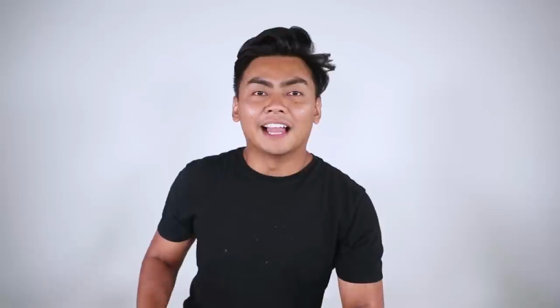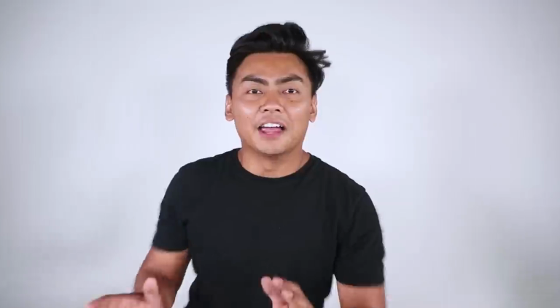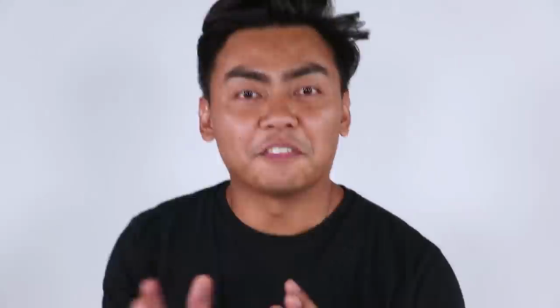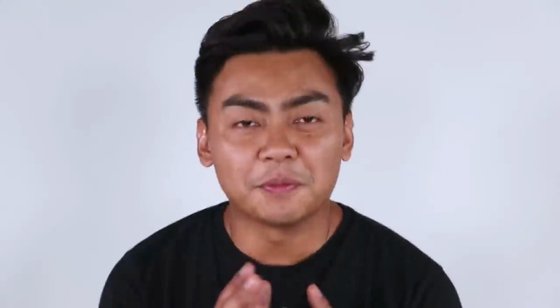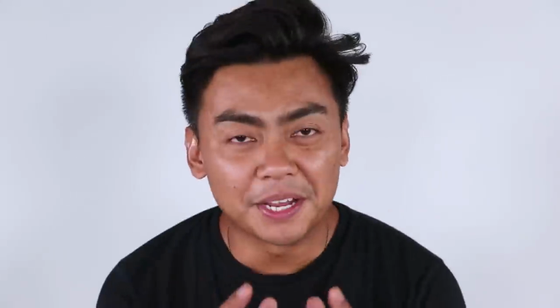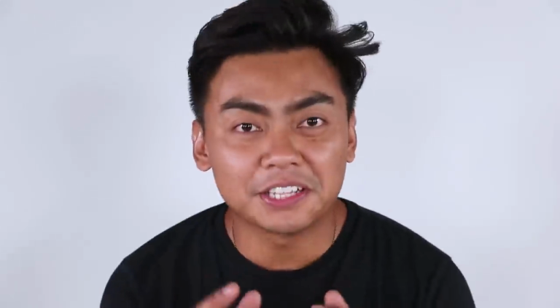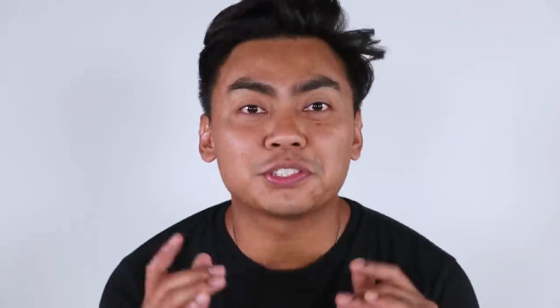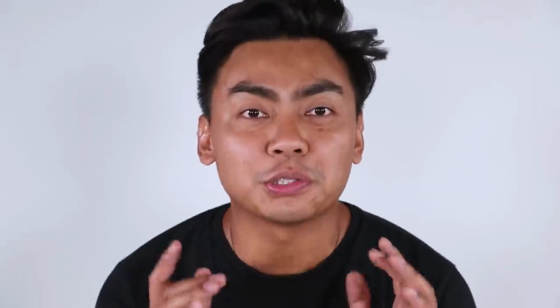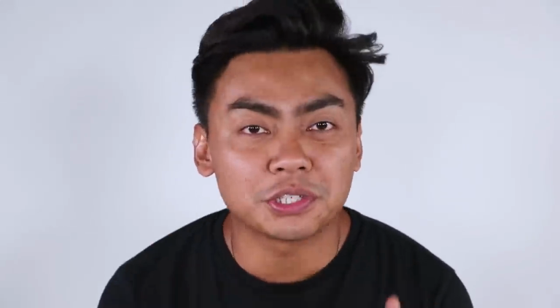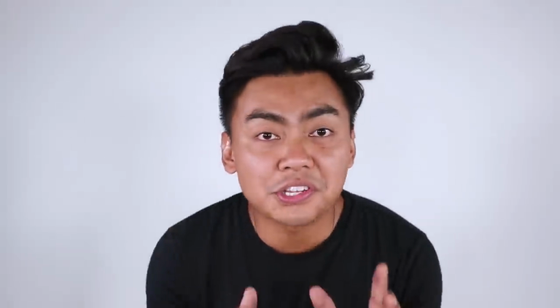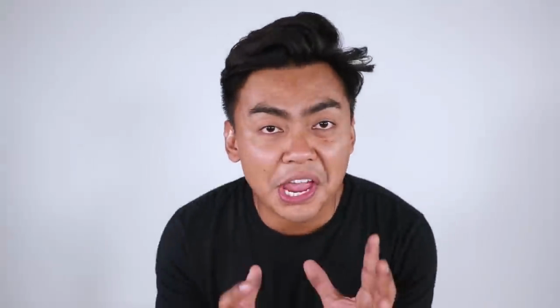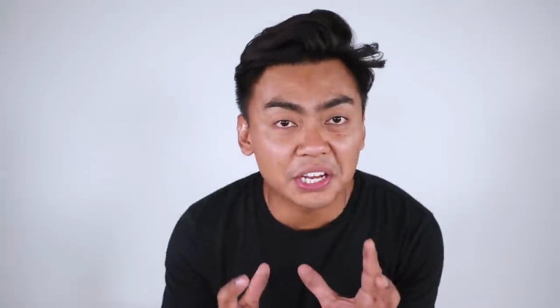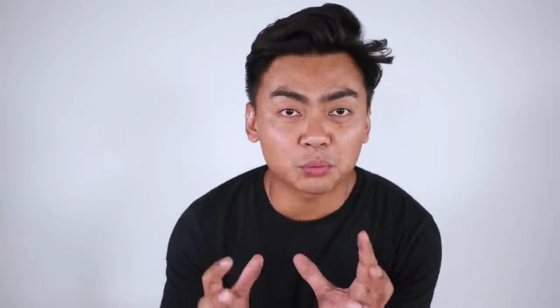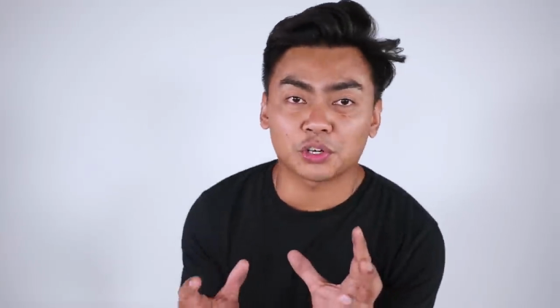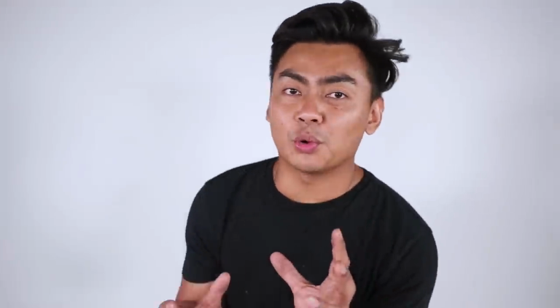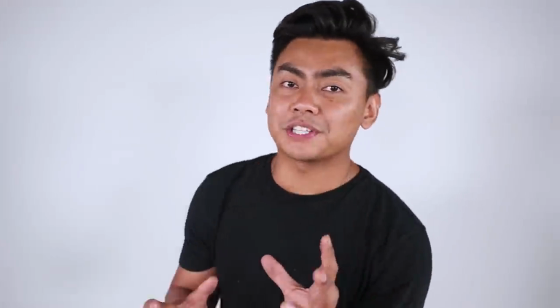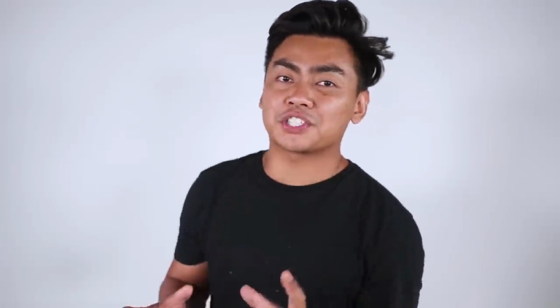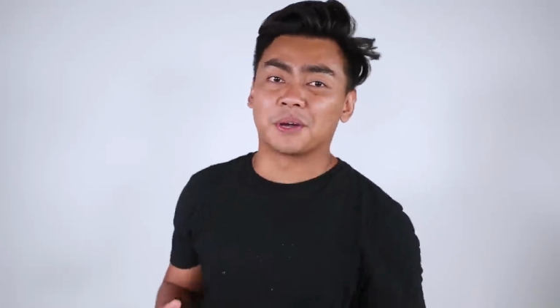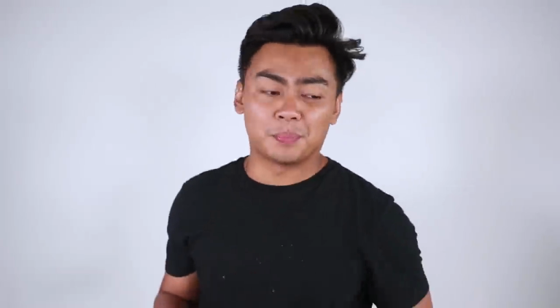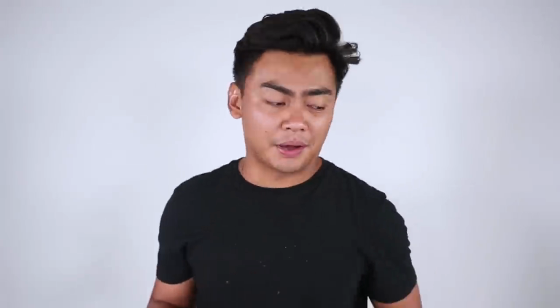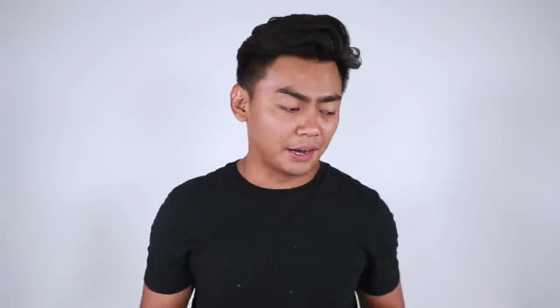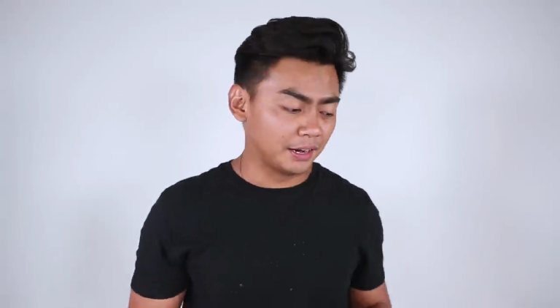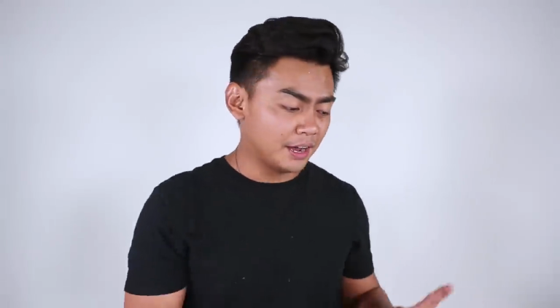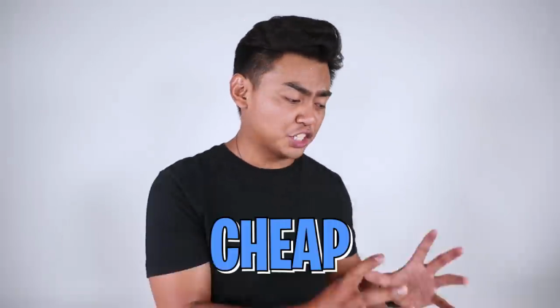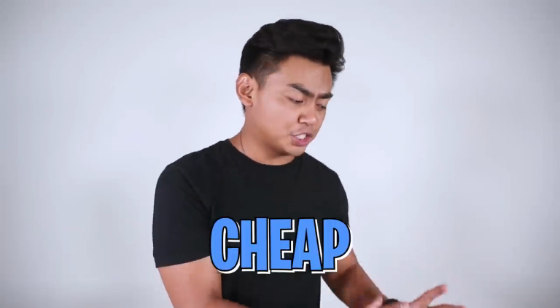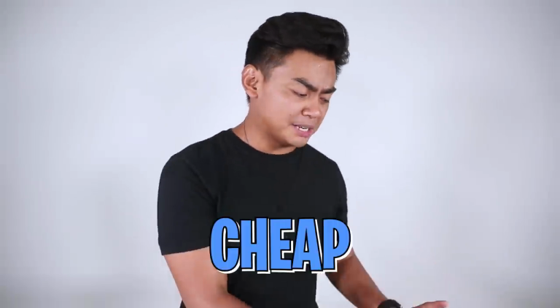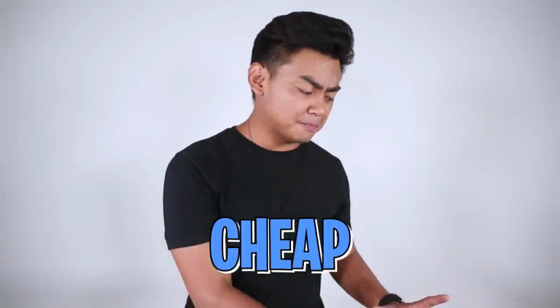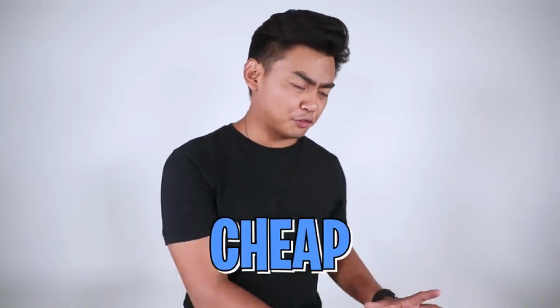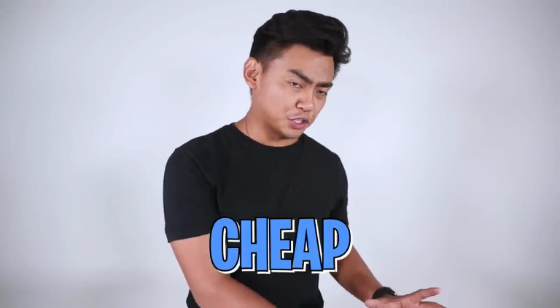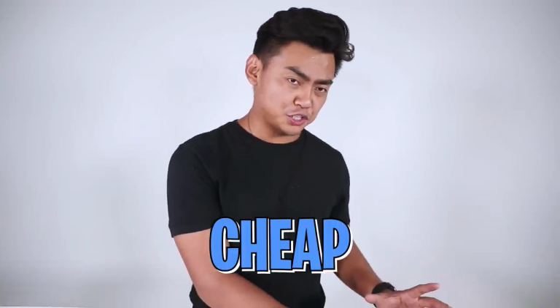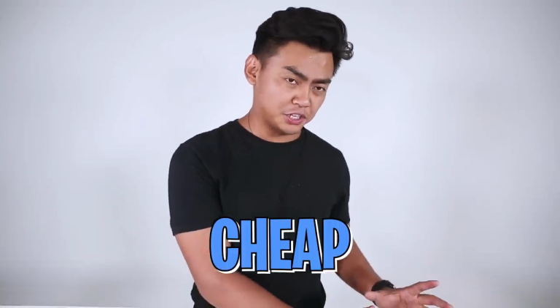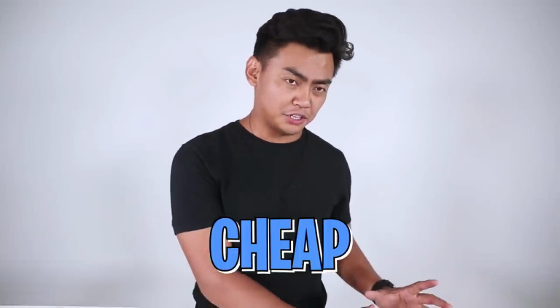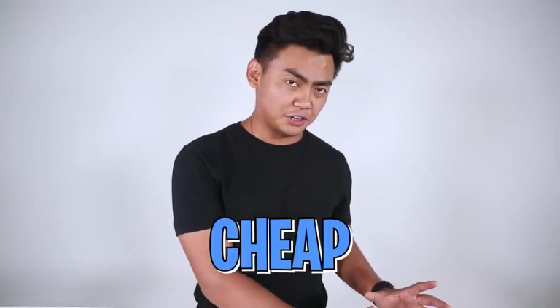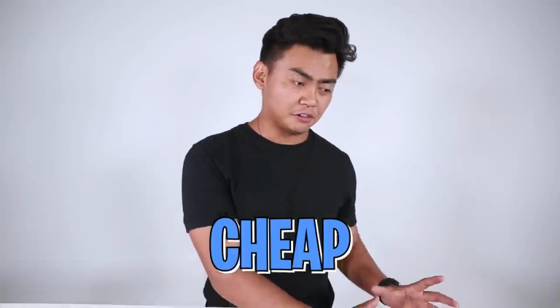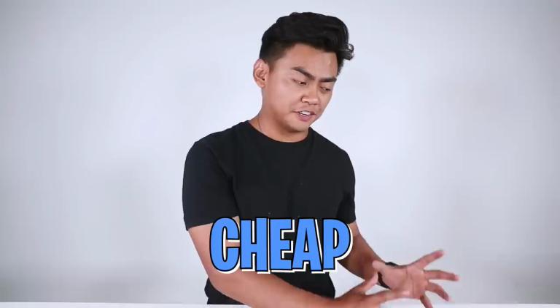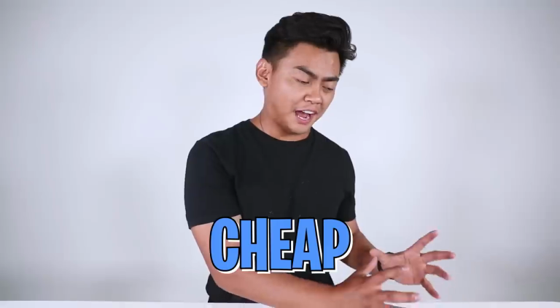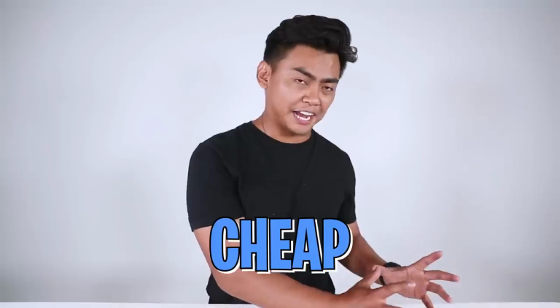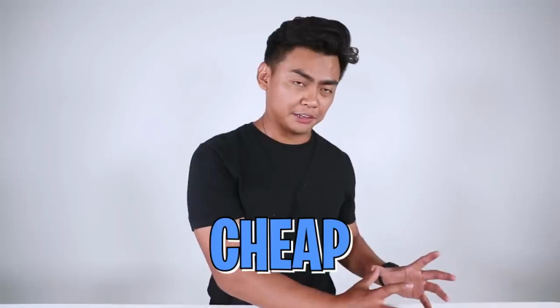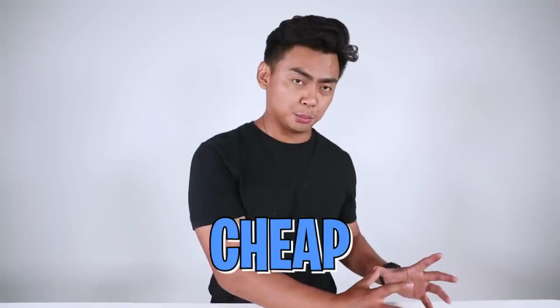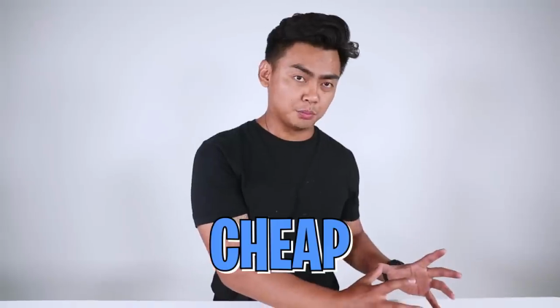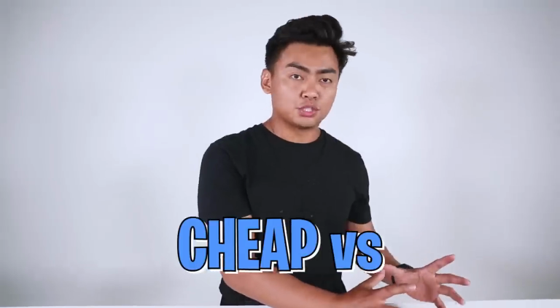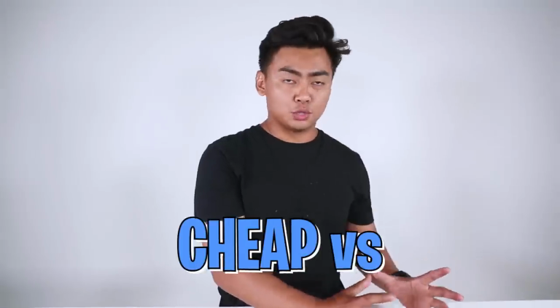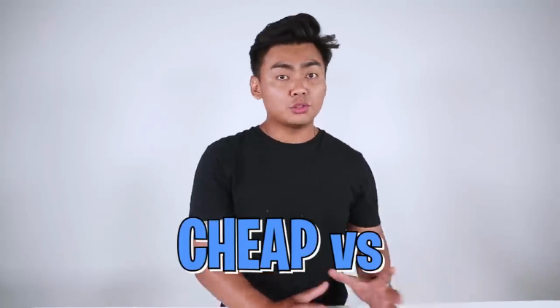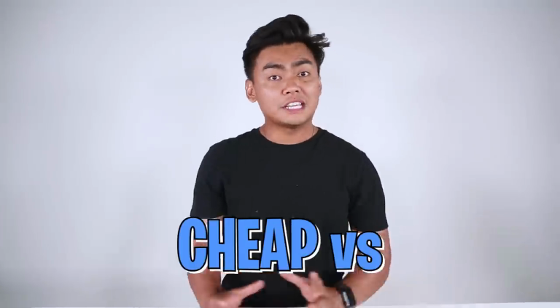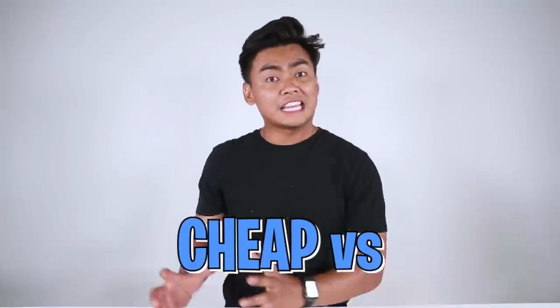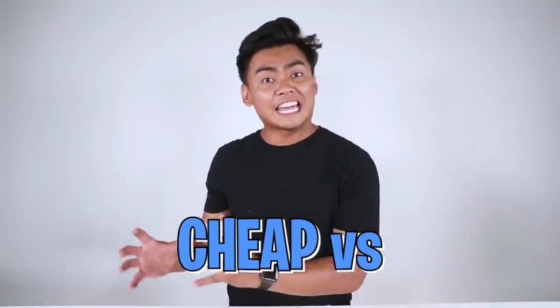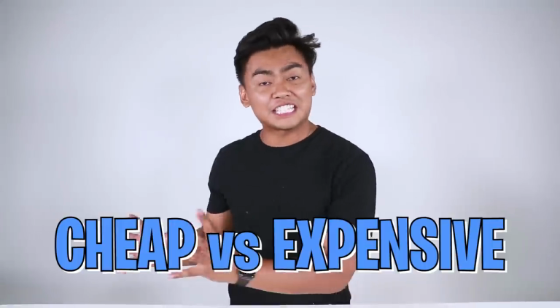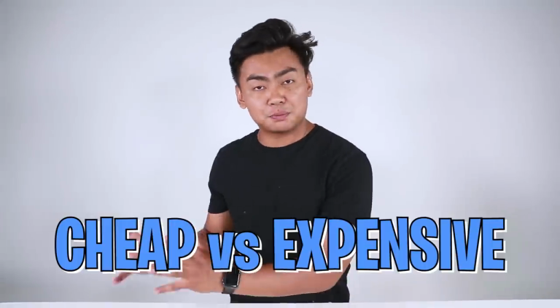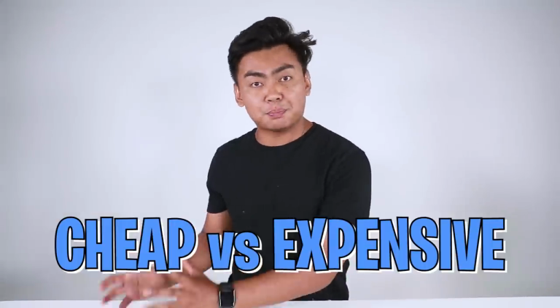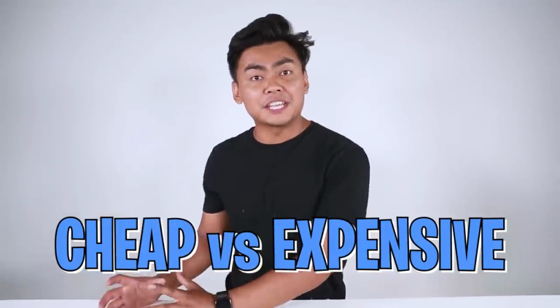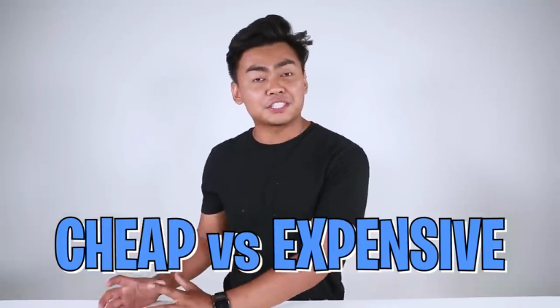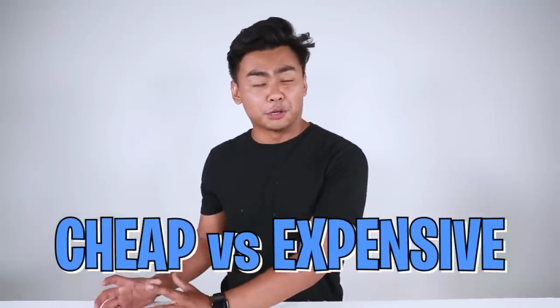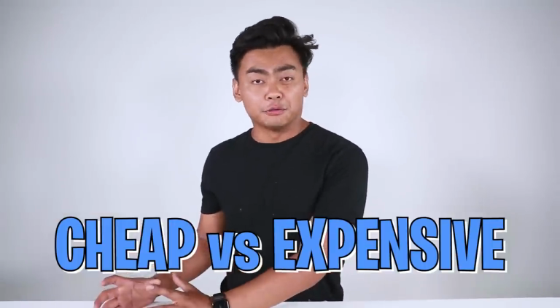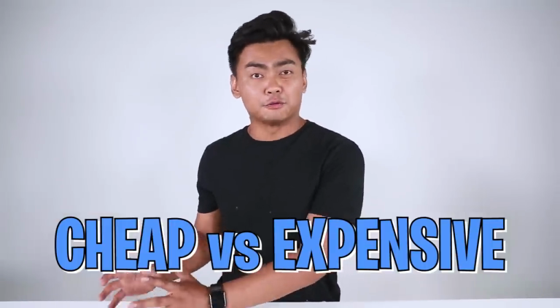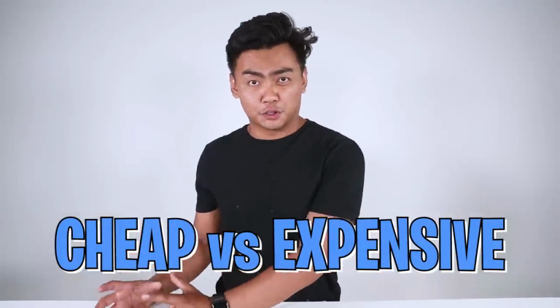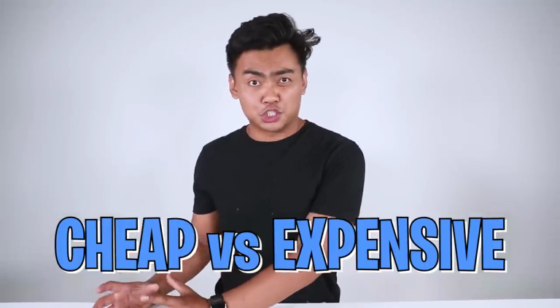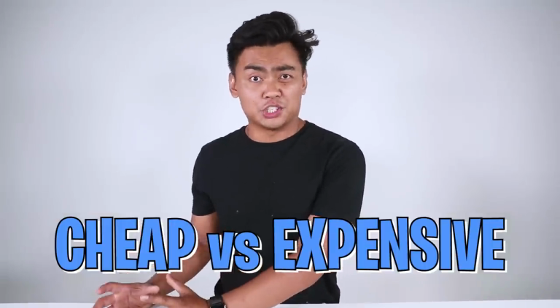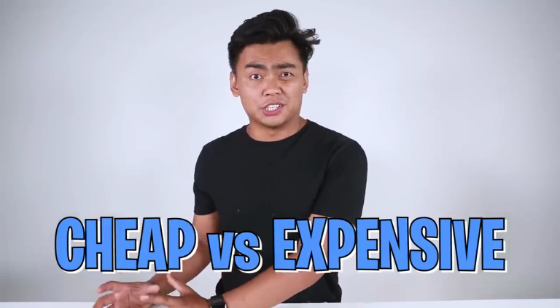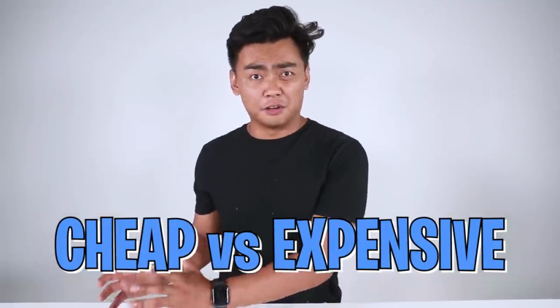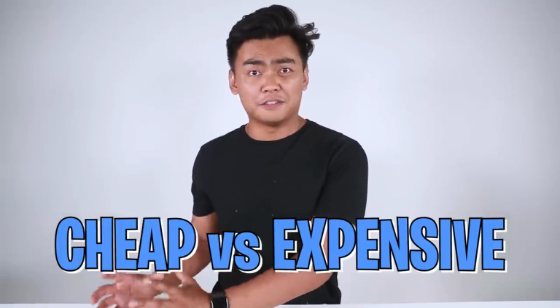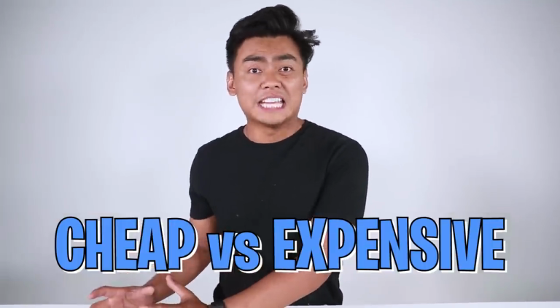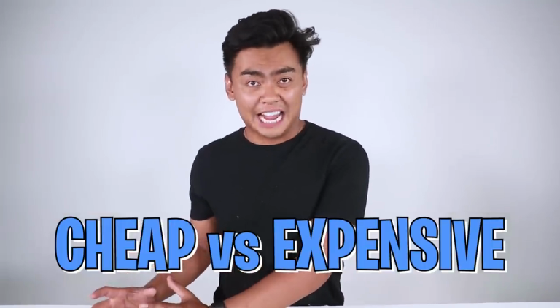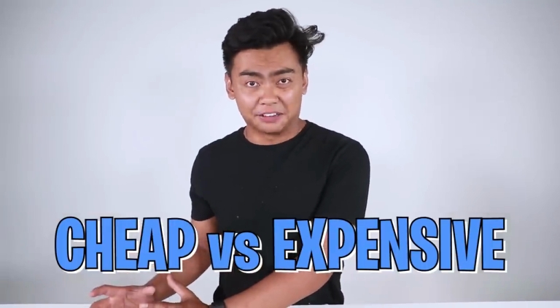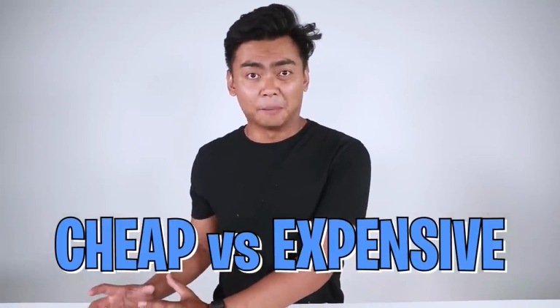Hello everybody, so today we're going to compare the cheap version of an item to the expensive version of the item.